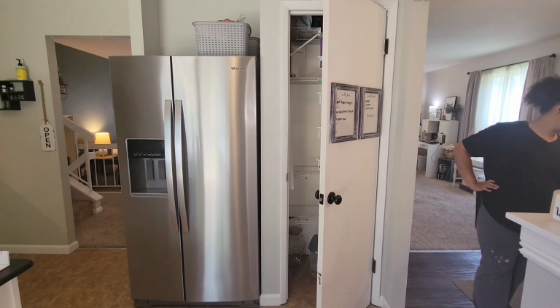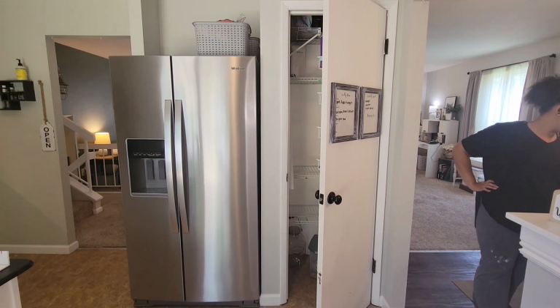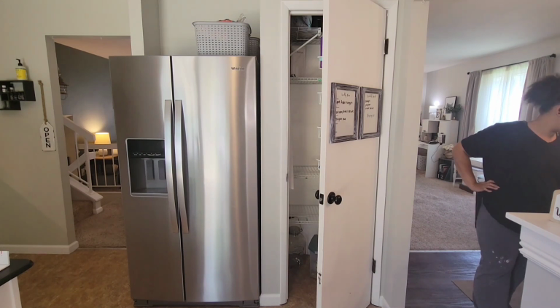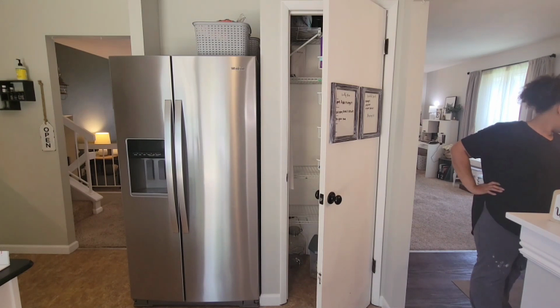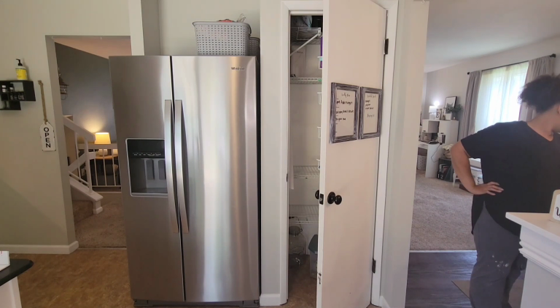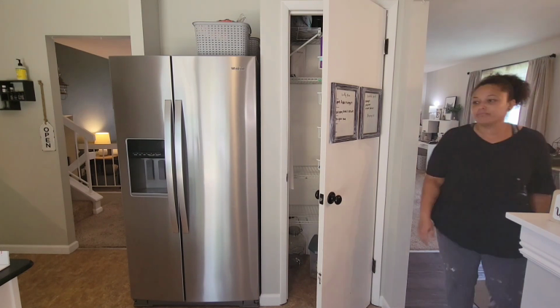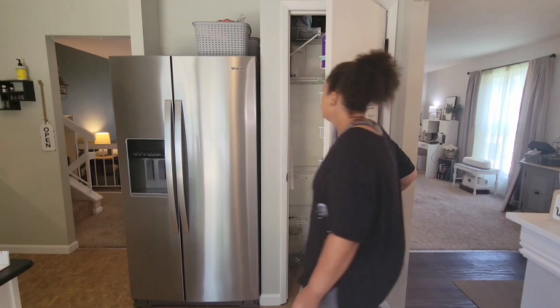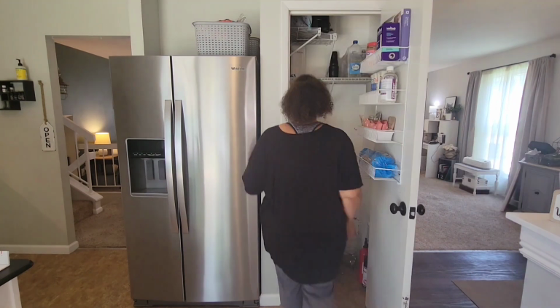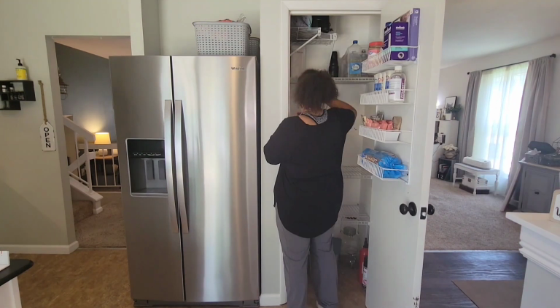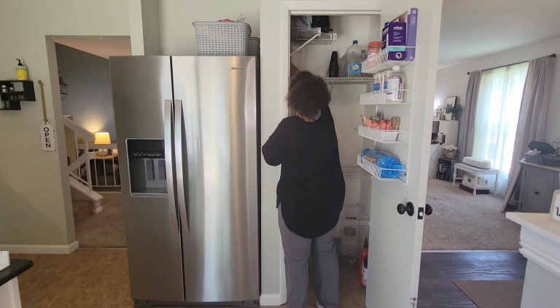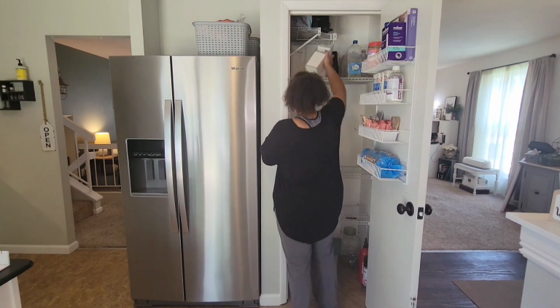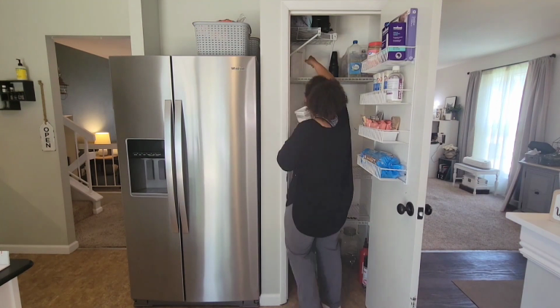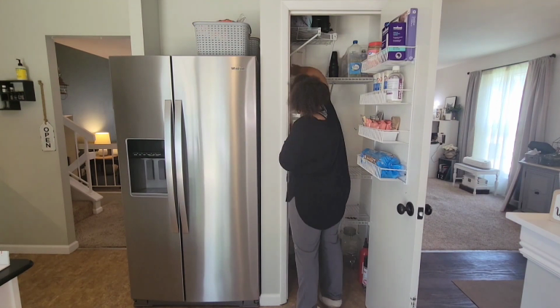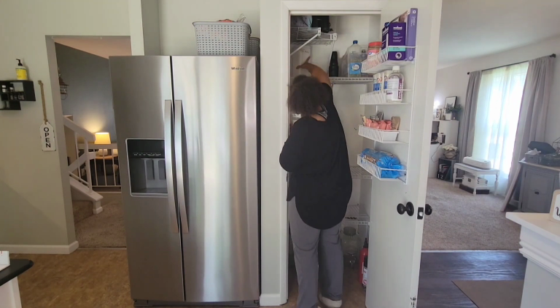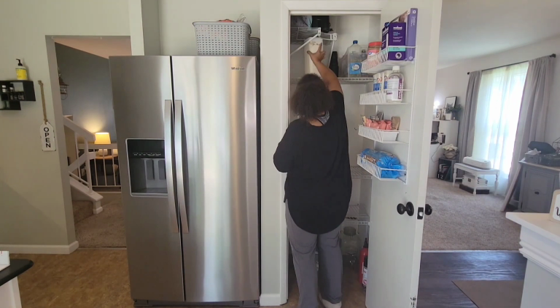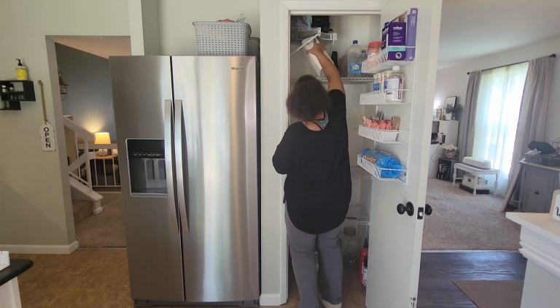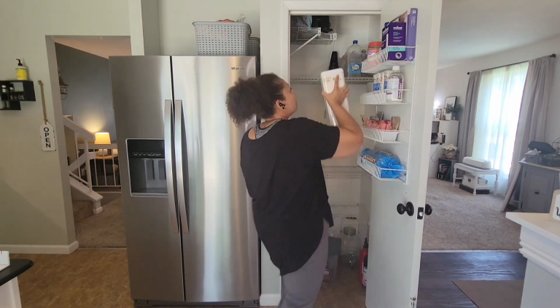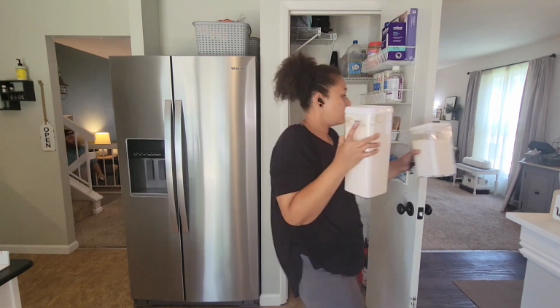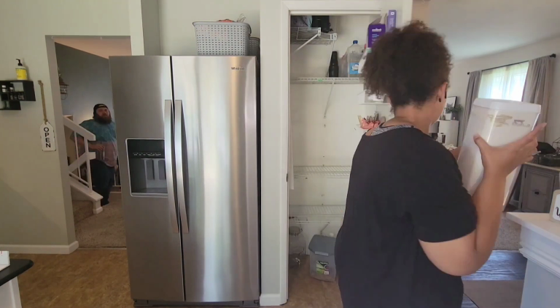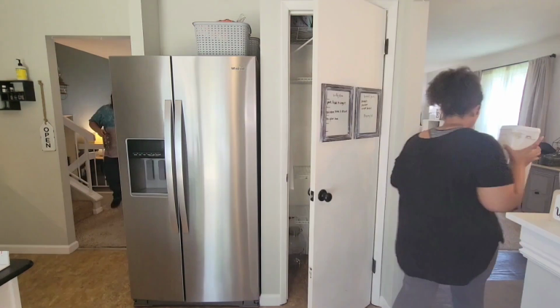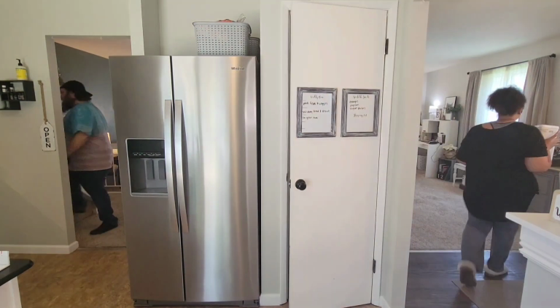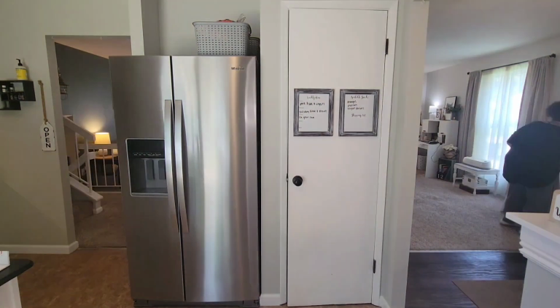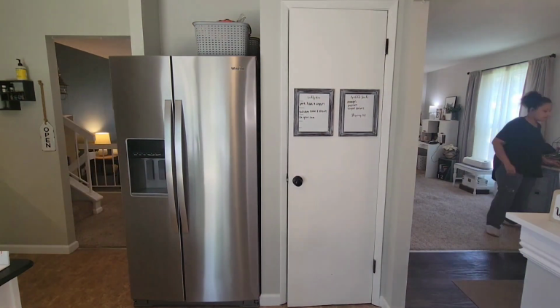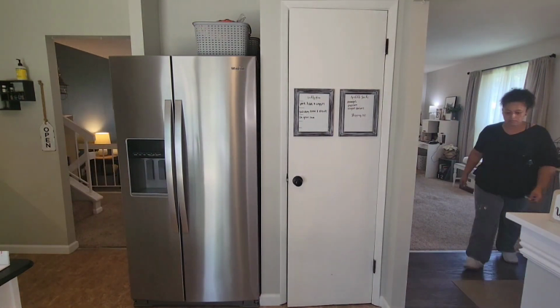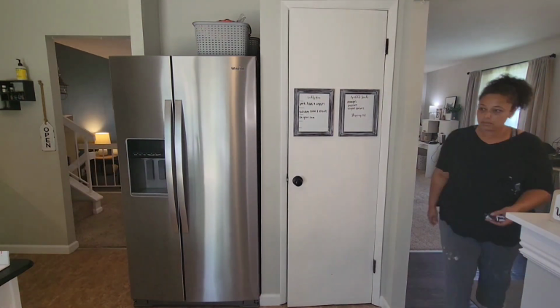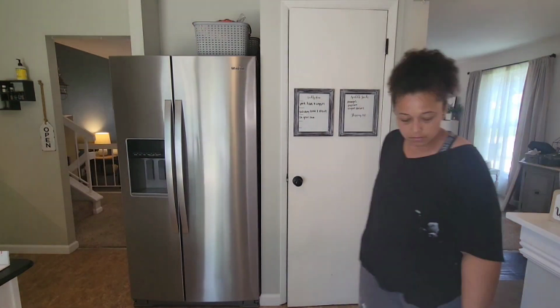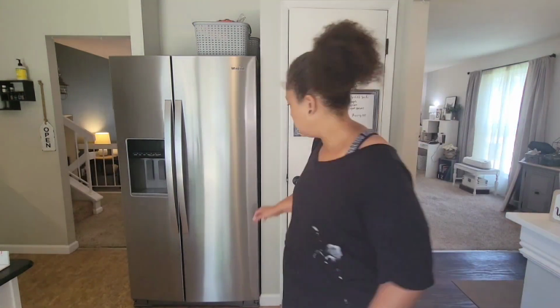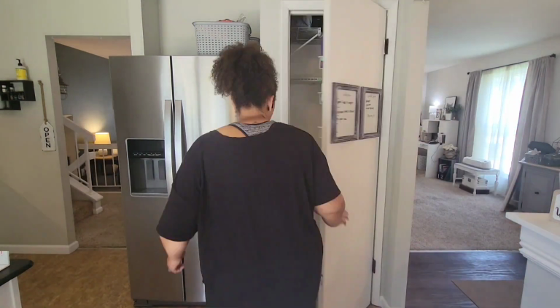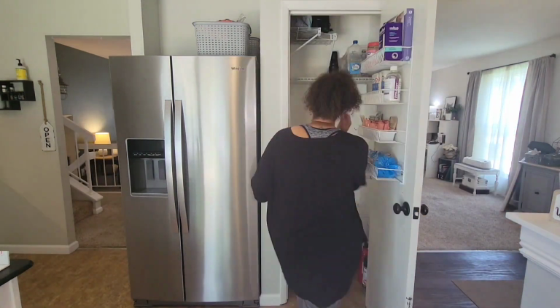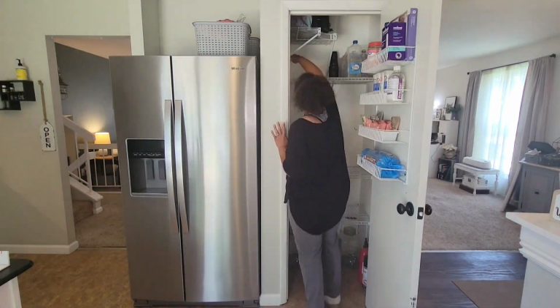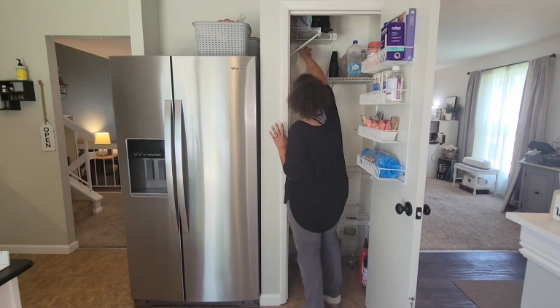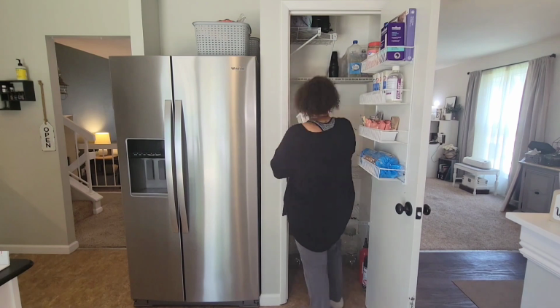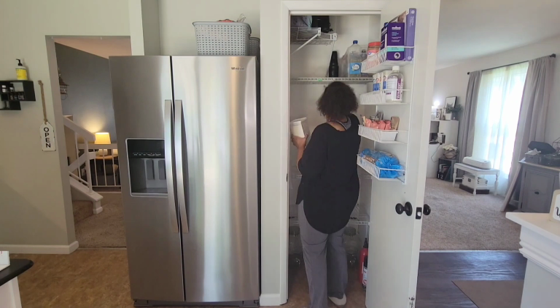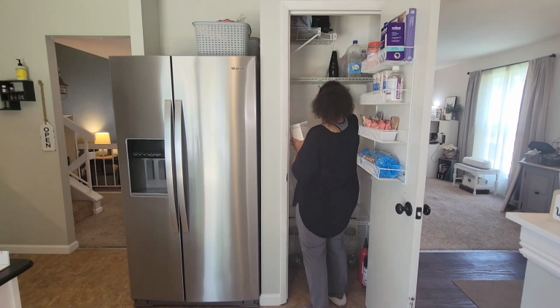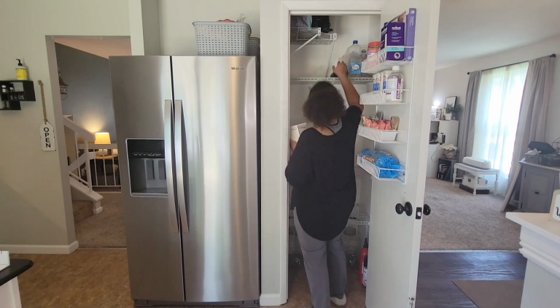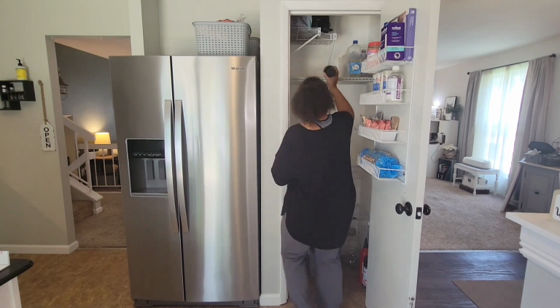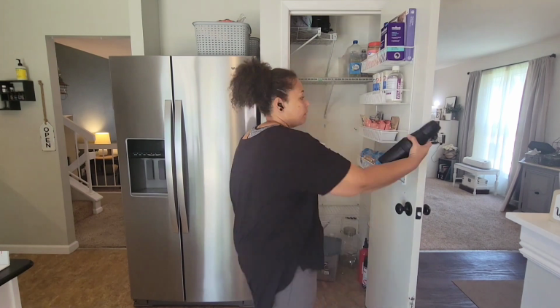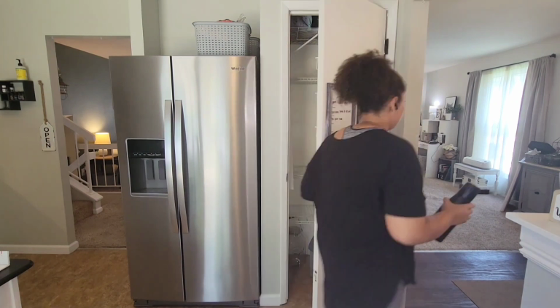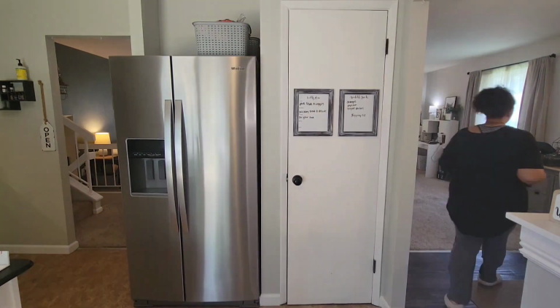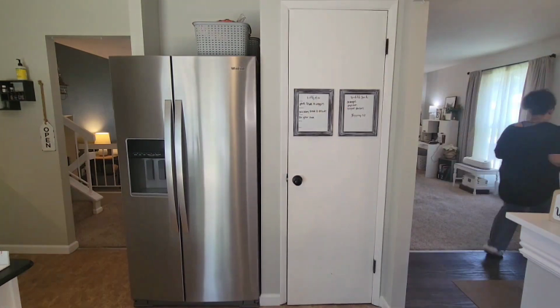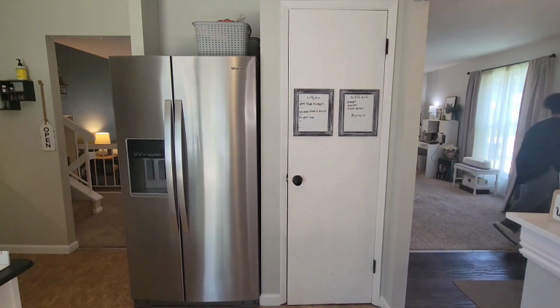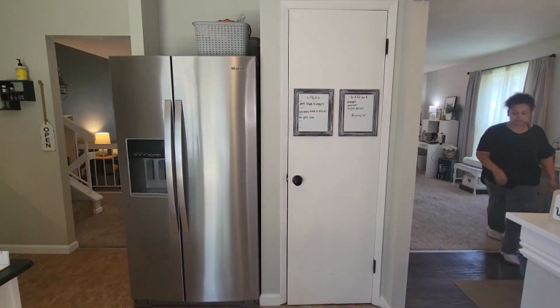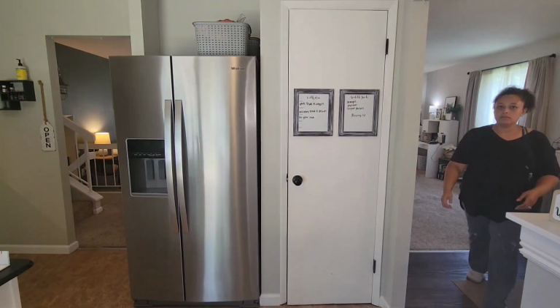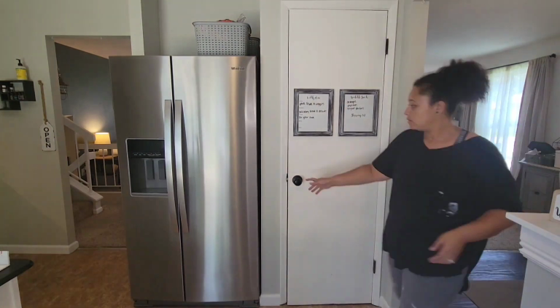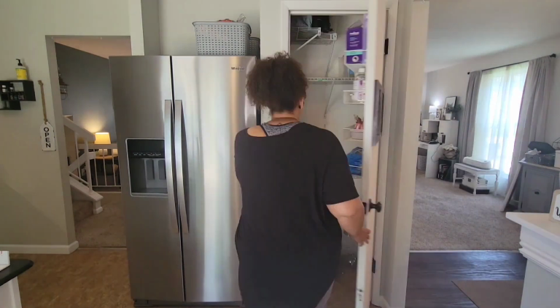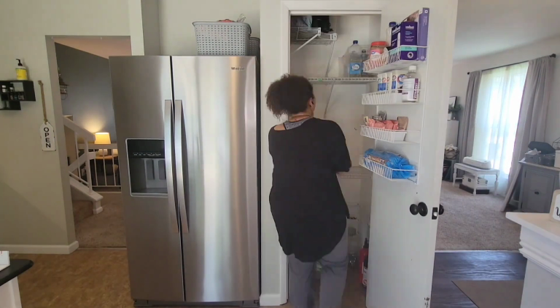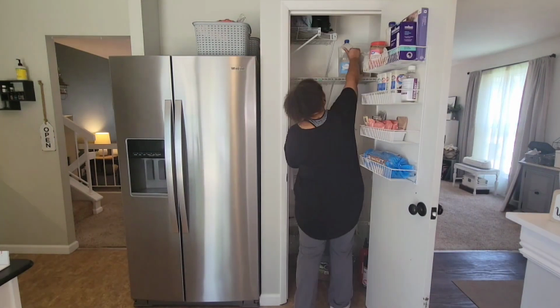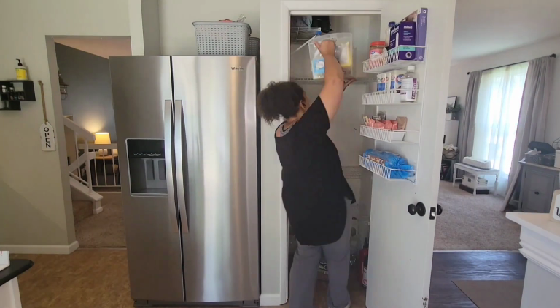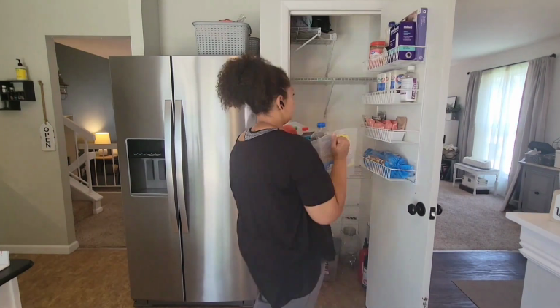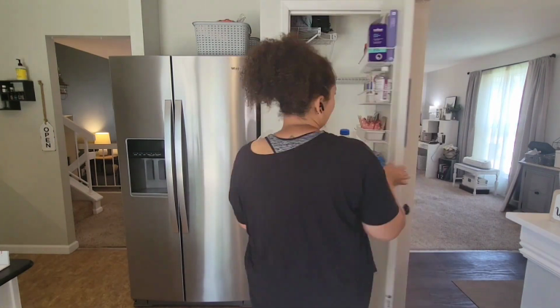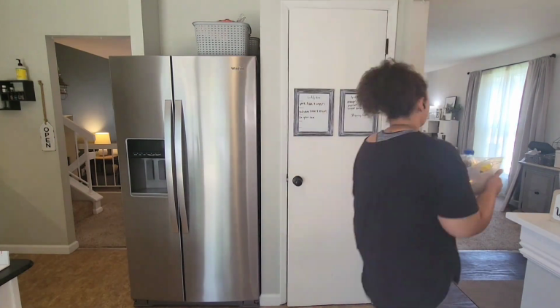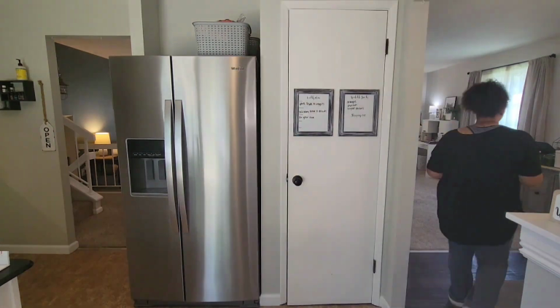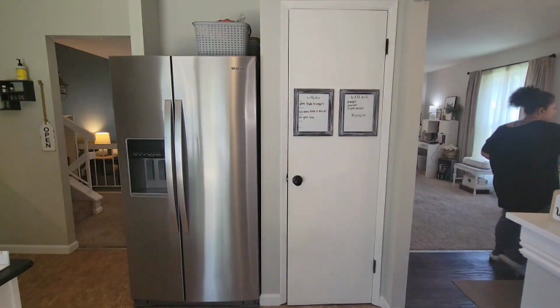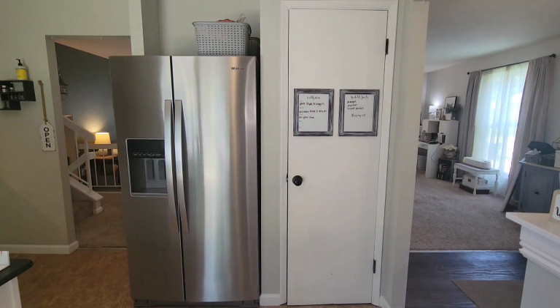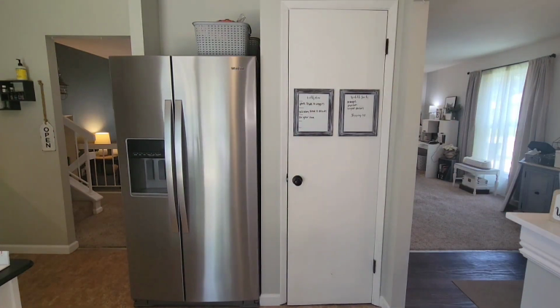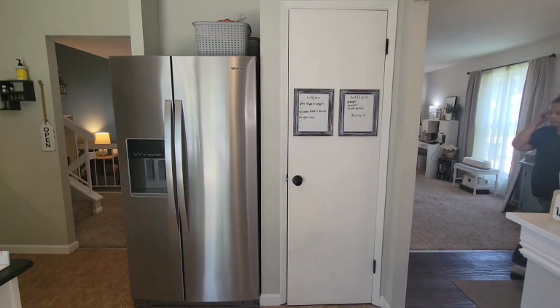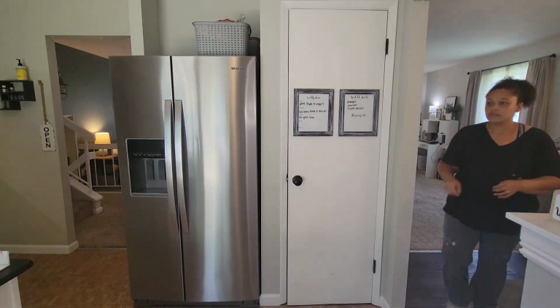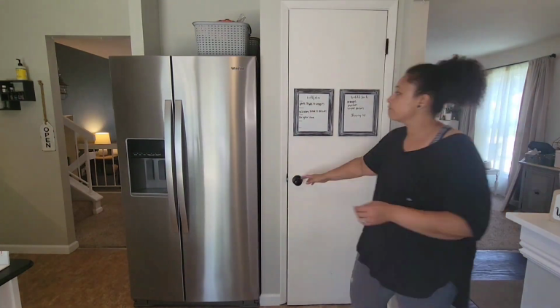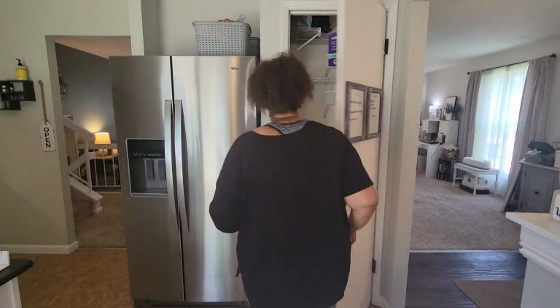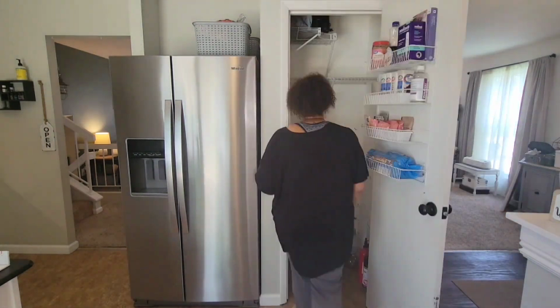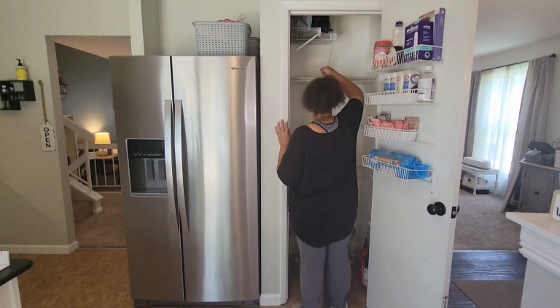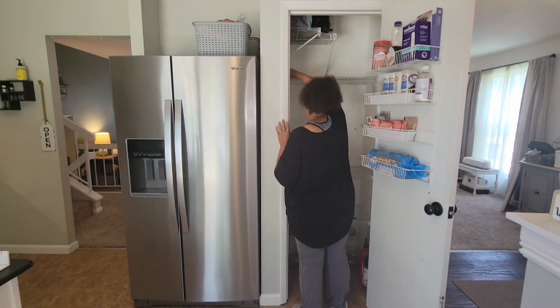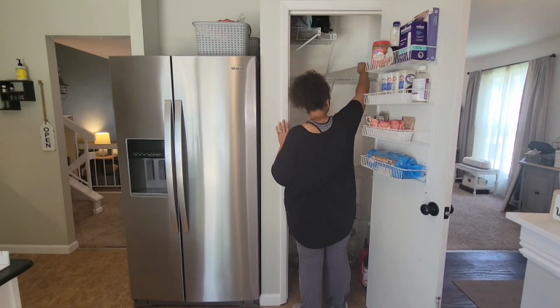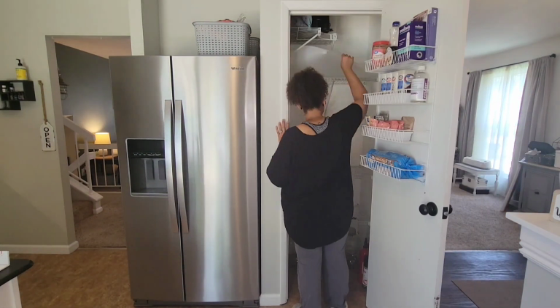I had to stop and help my daughter with her summer work. So while we empty this out, I will let you hang out and just watch.